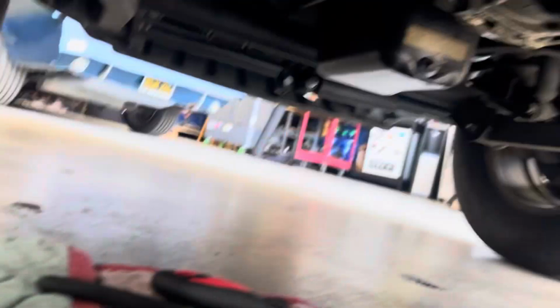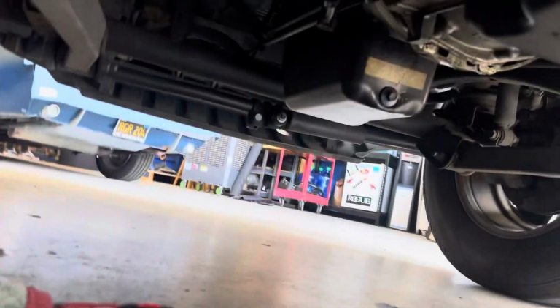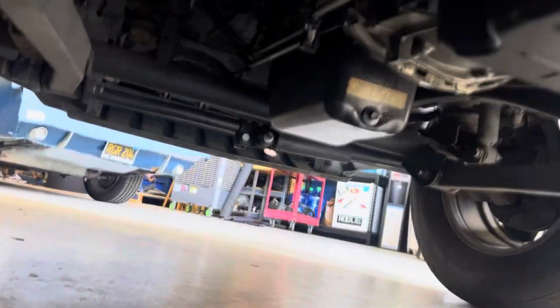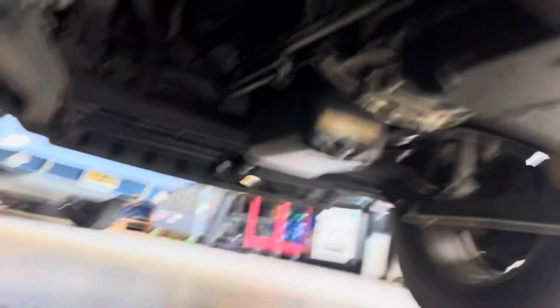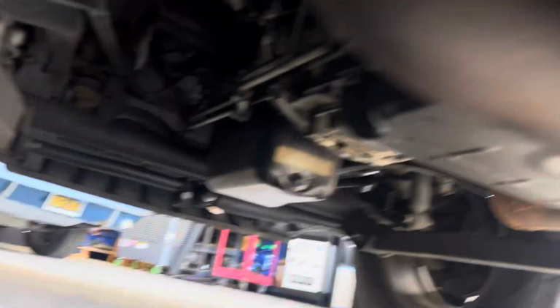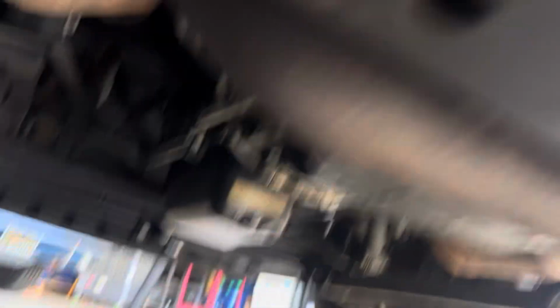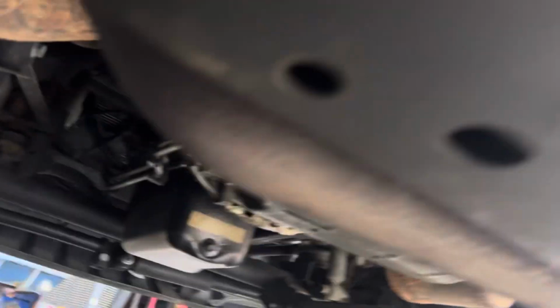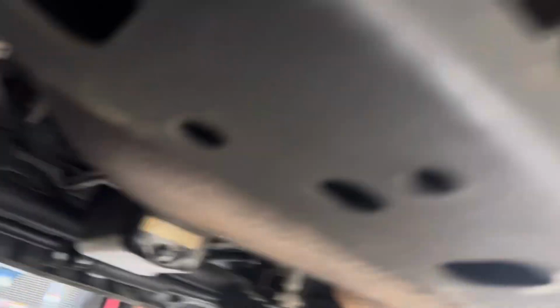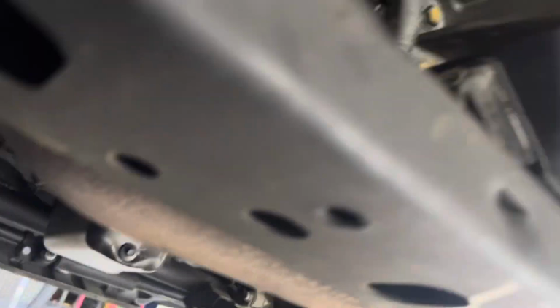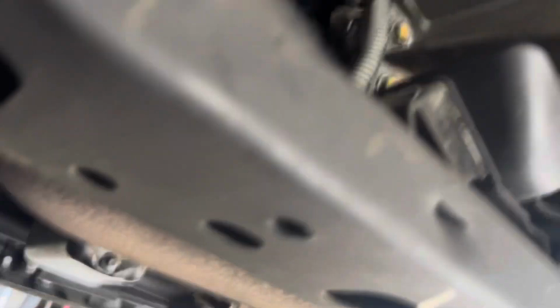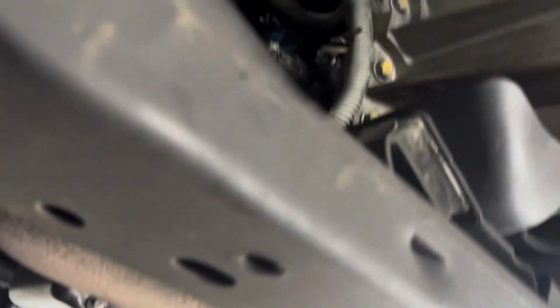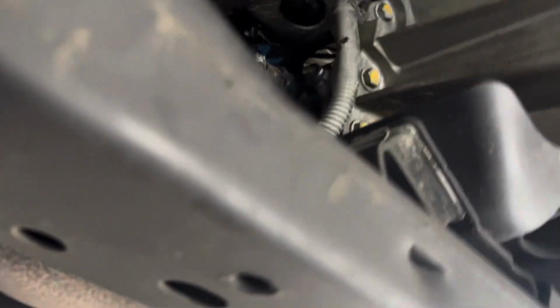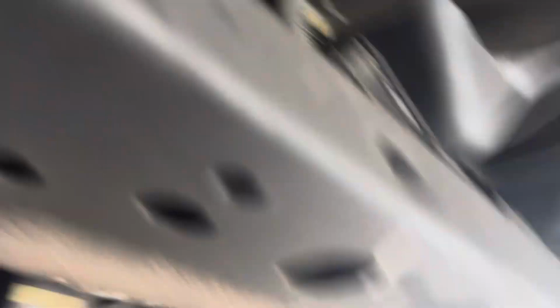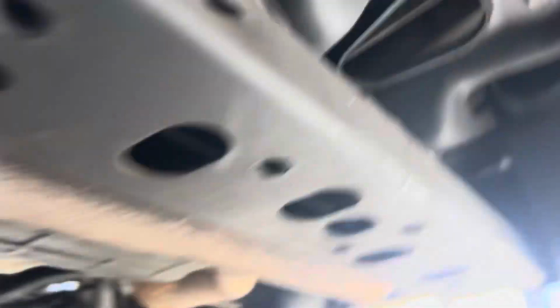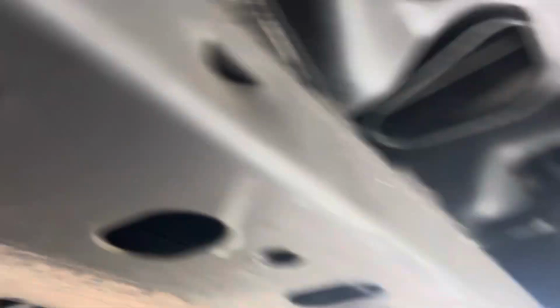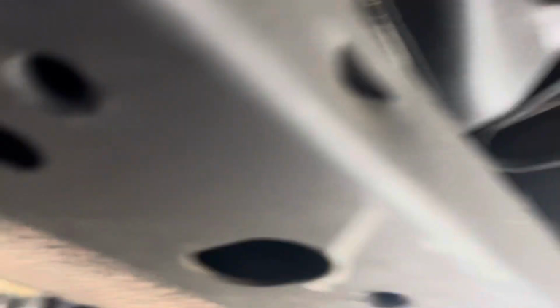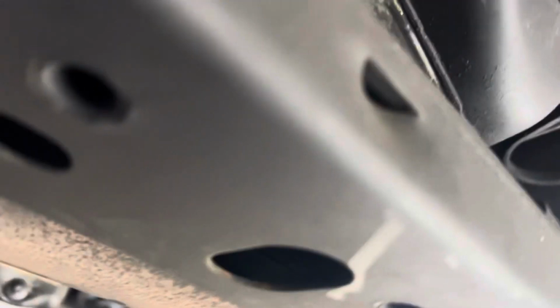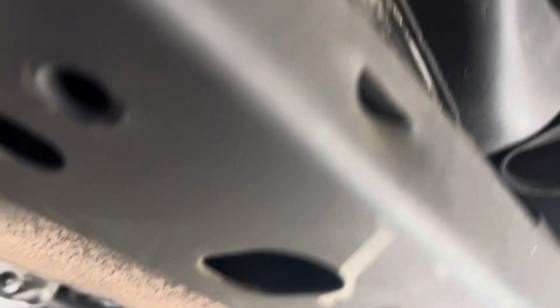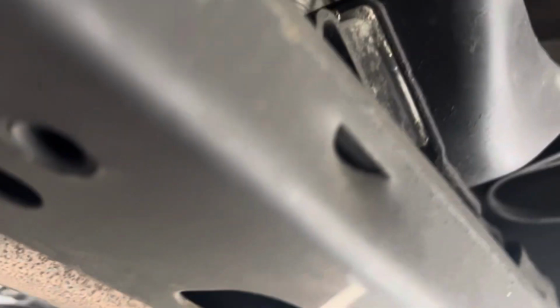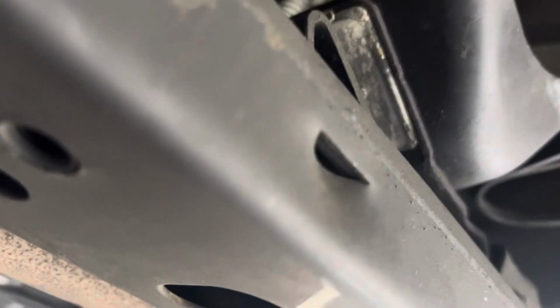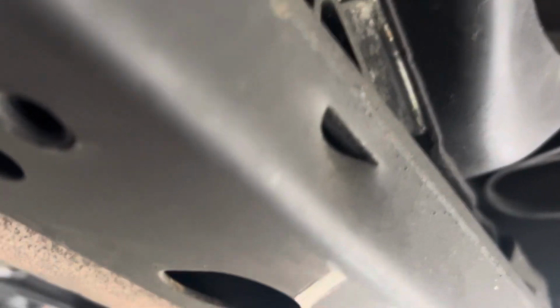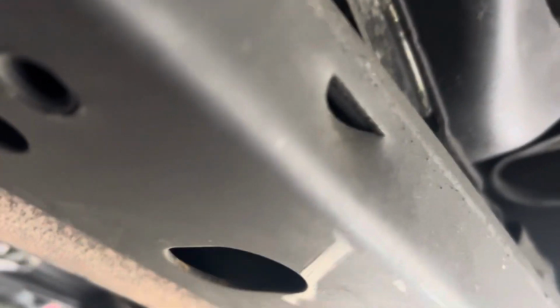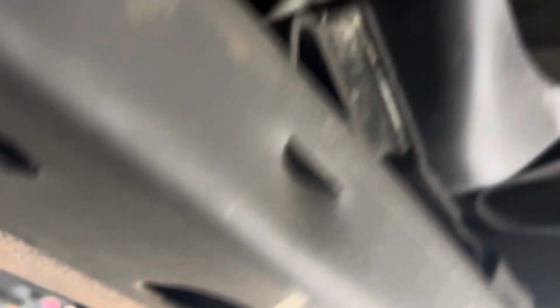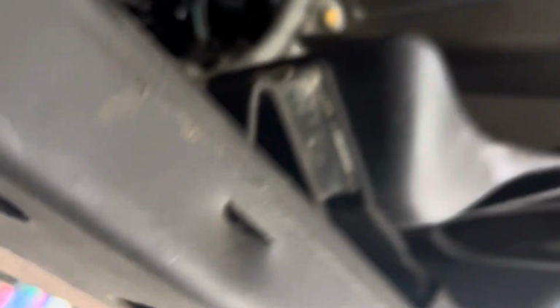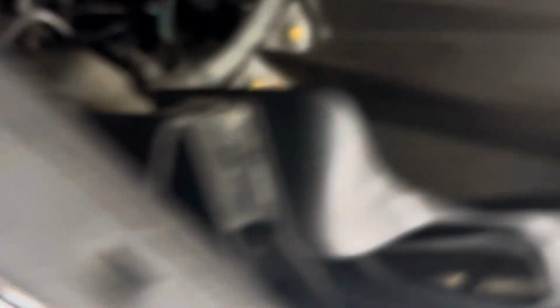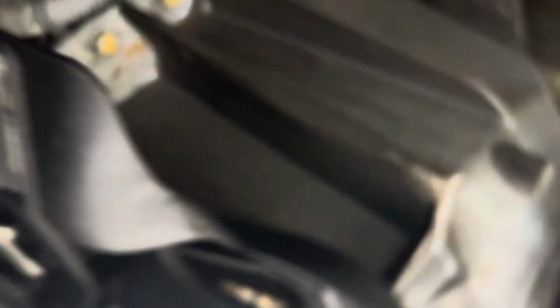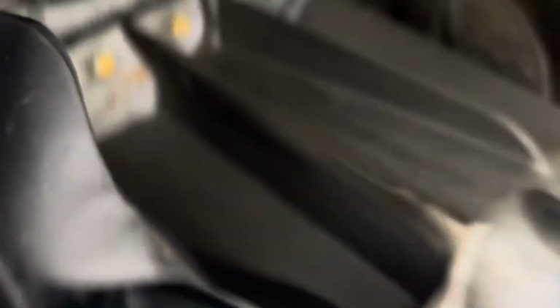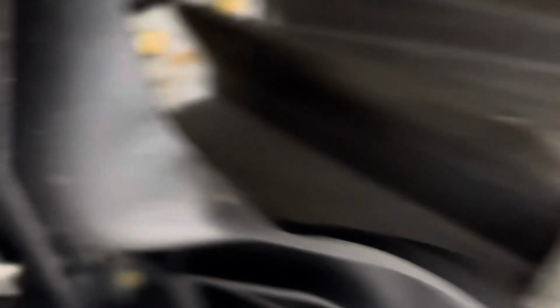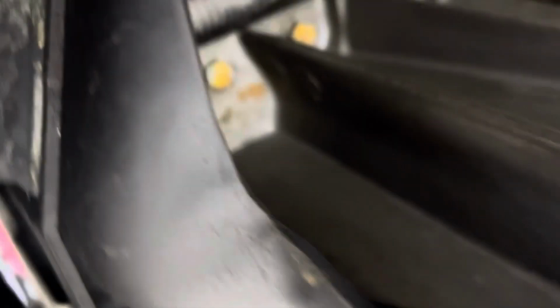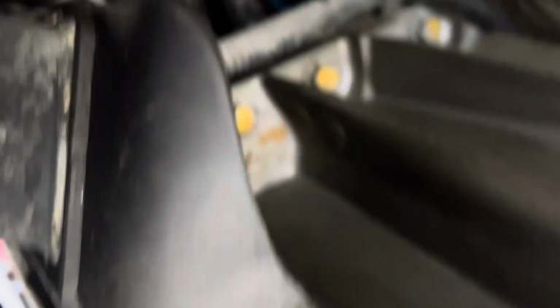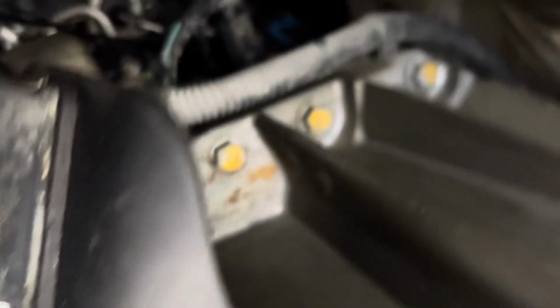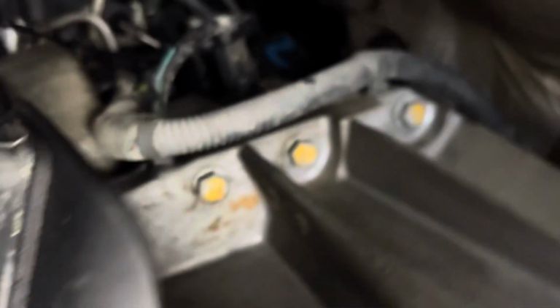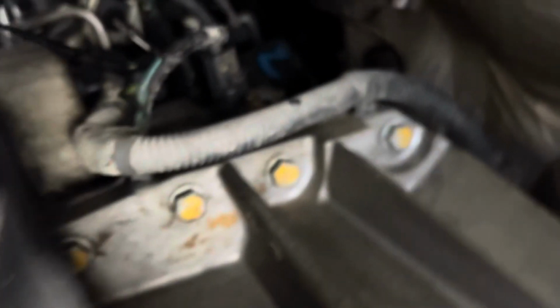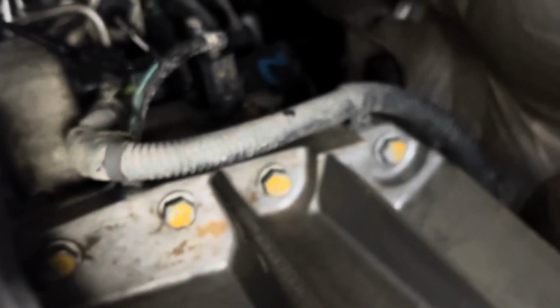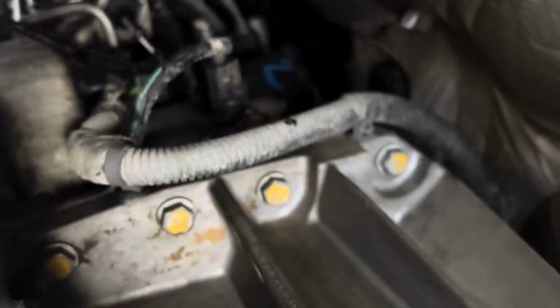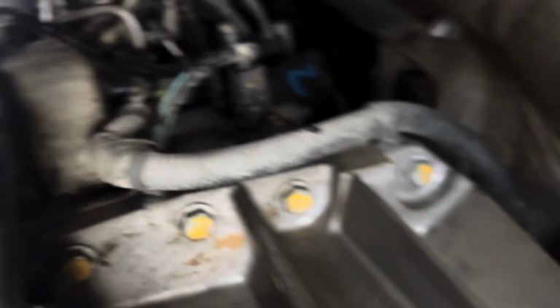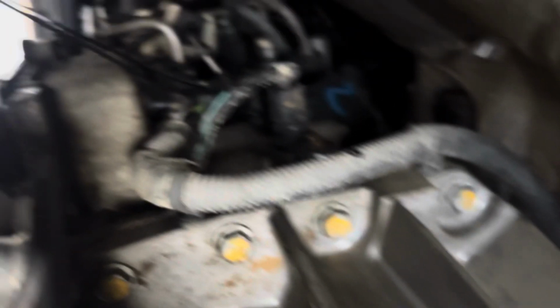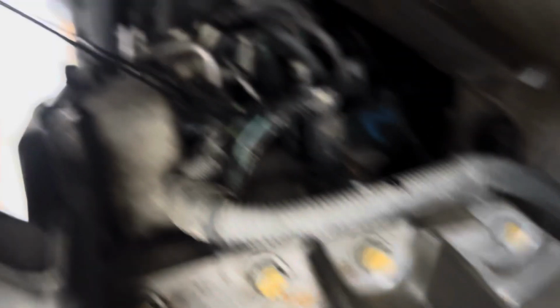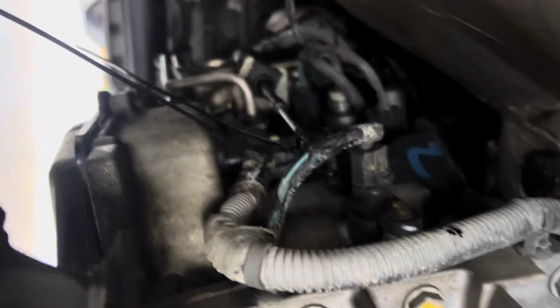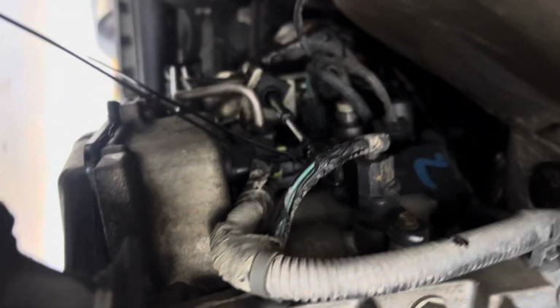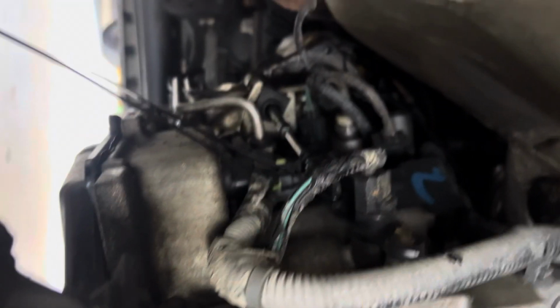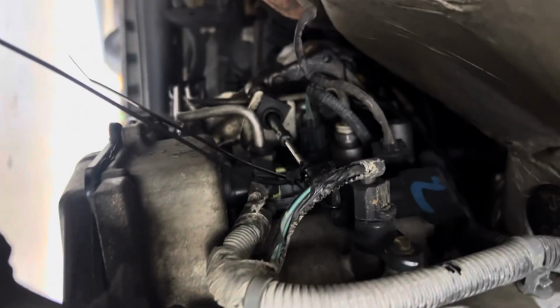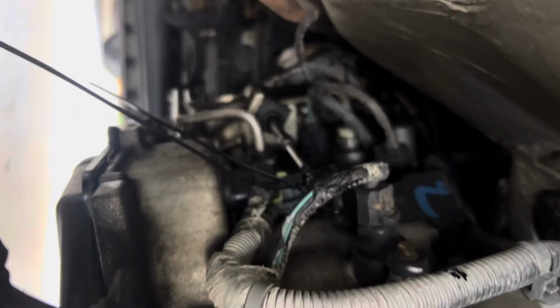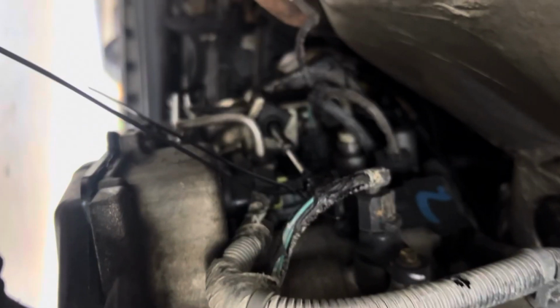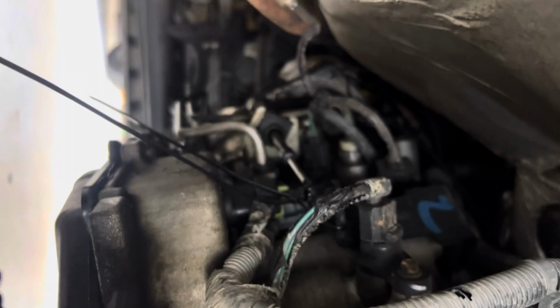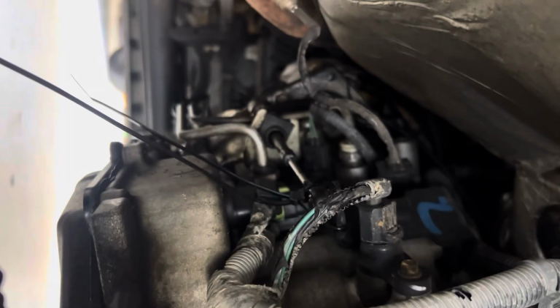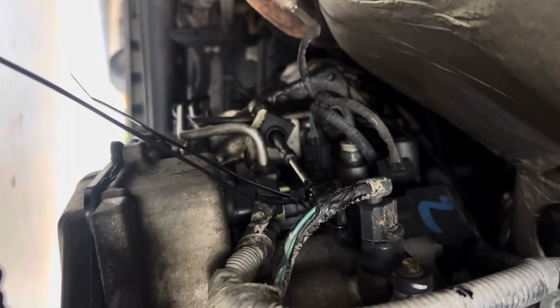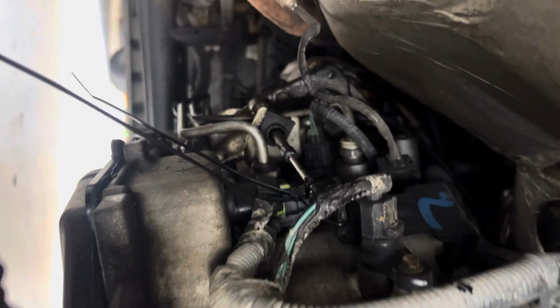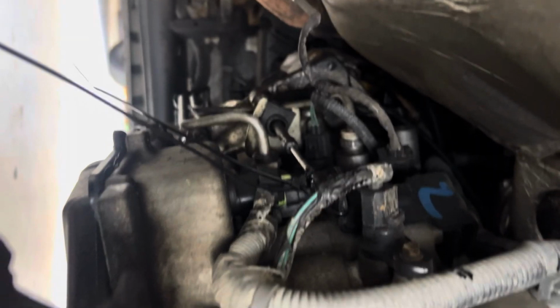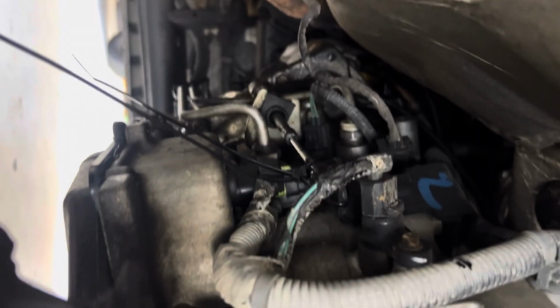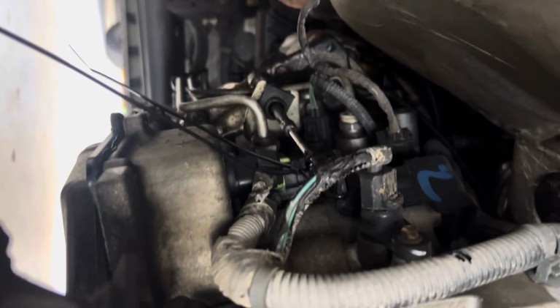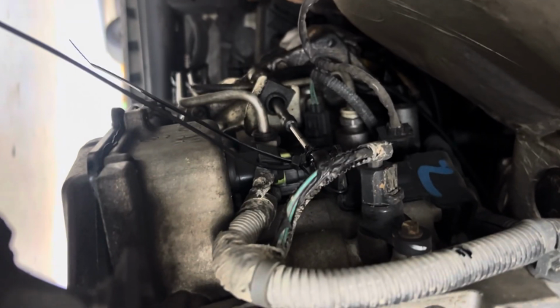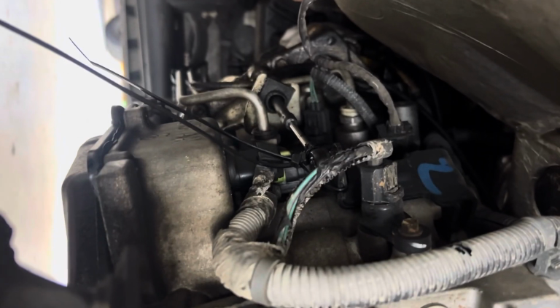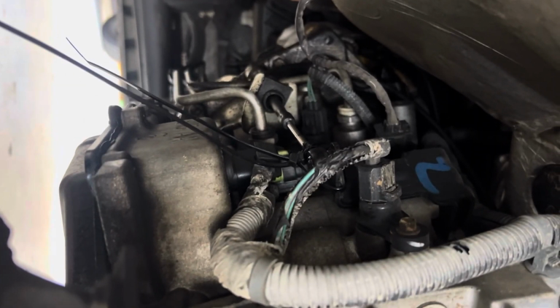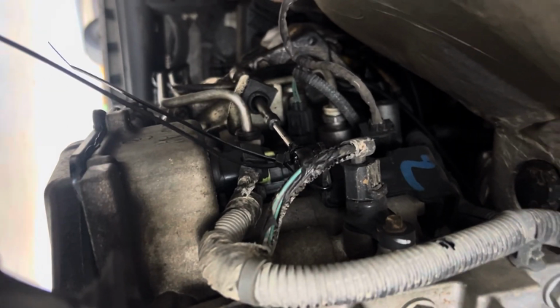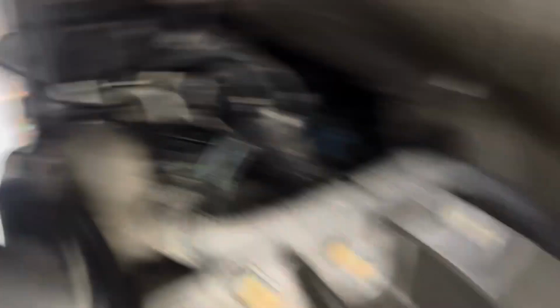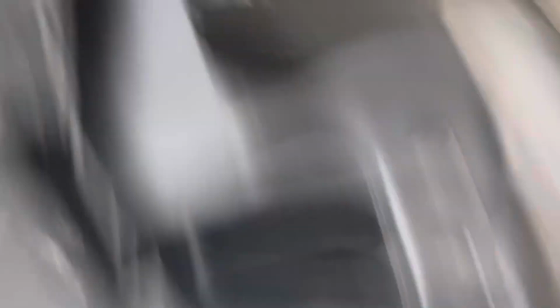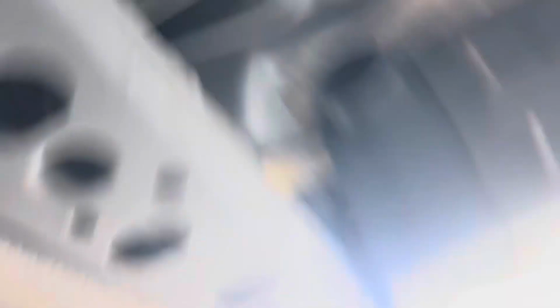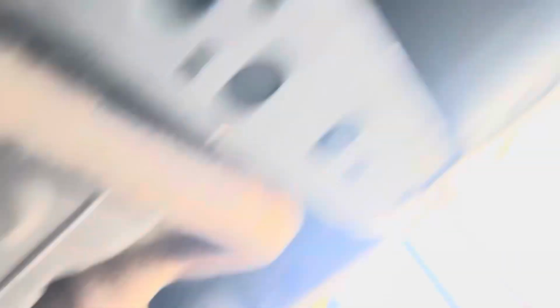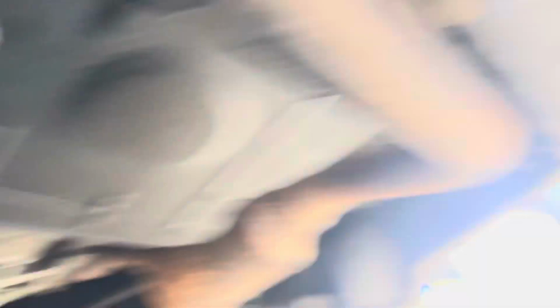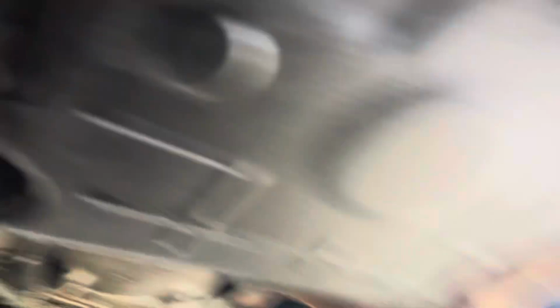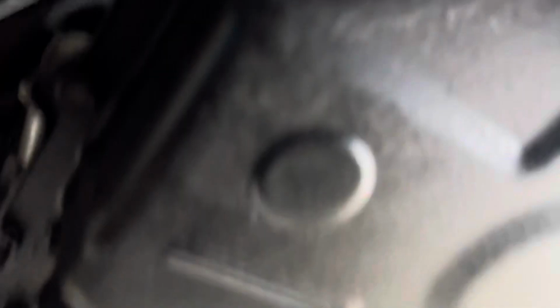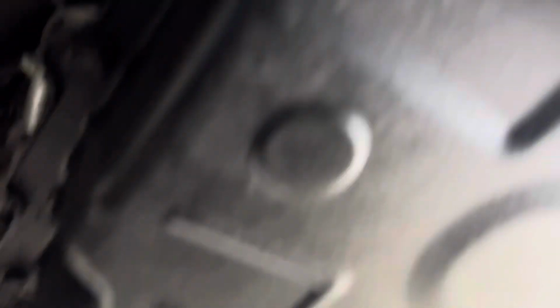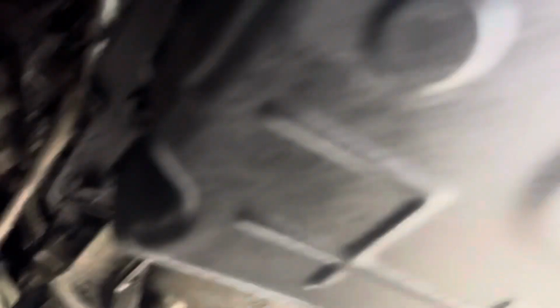Good morning! We have this 2007 Jeep Wrangler and we're going to change the automatic transmission shift cable.